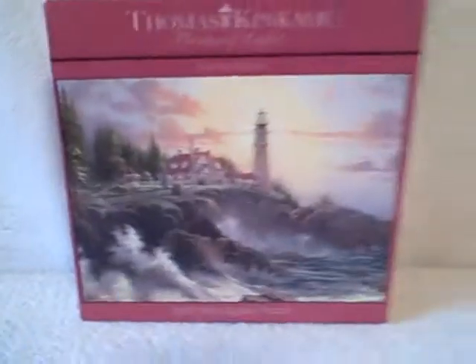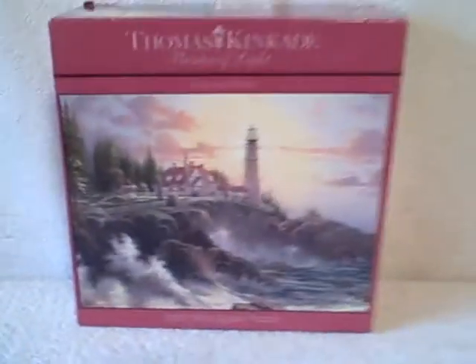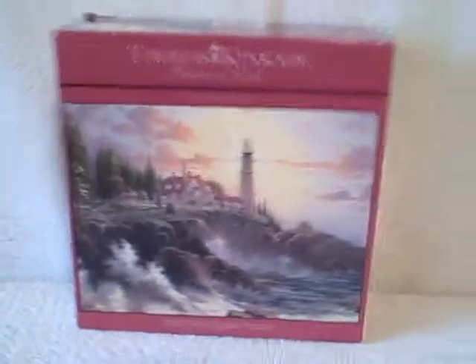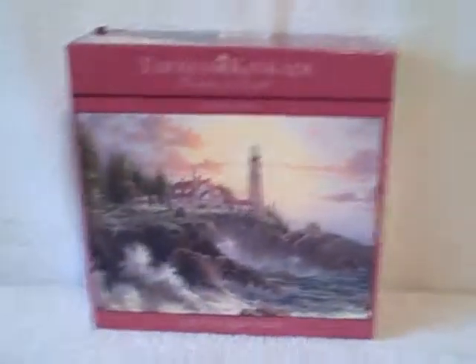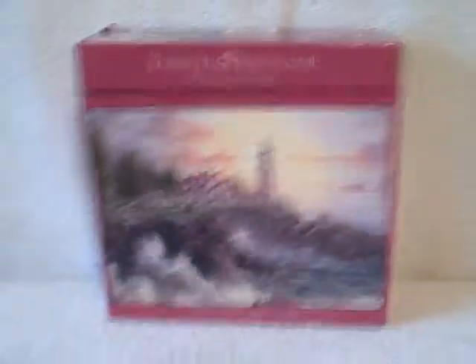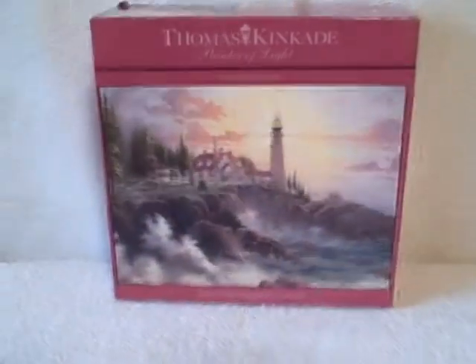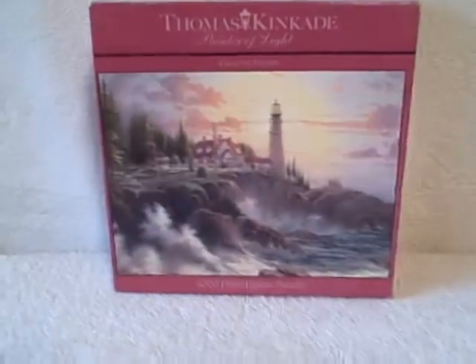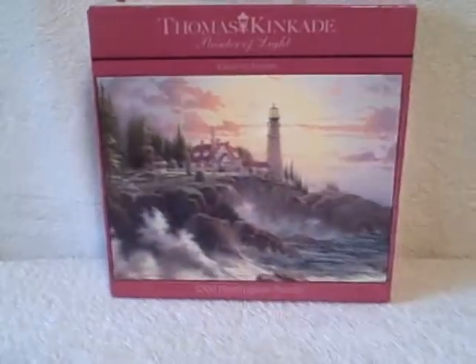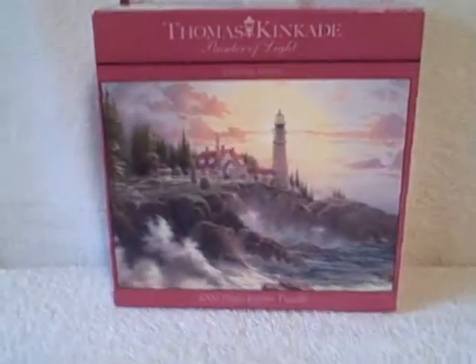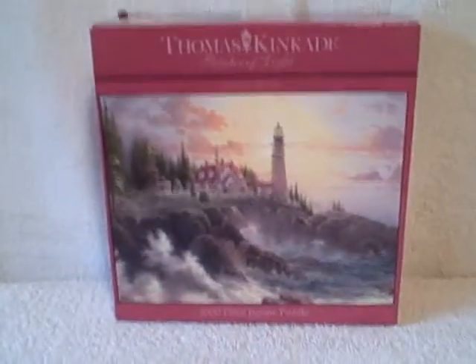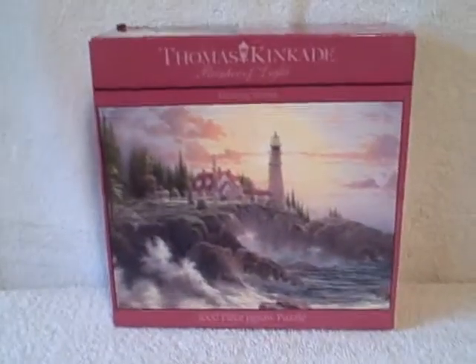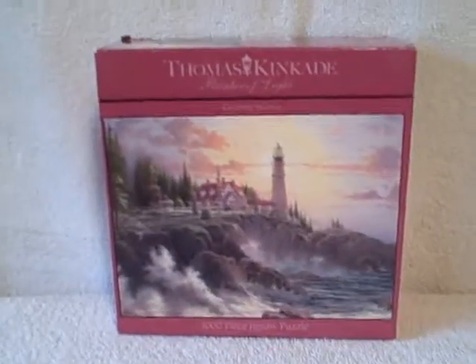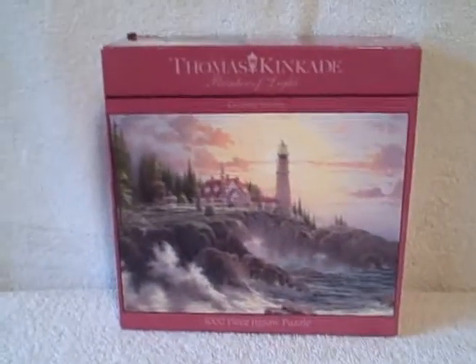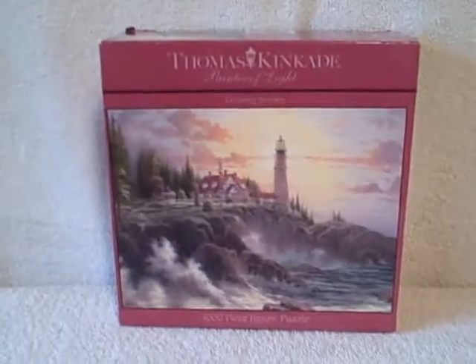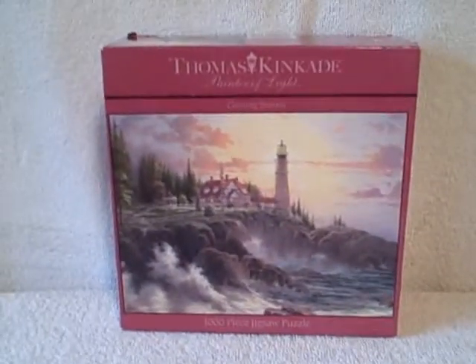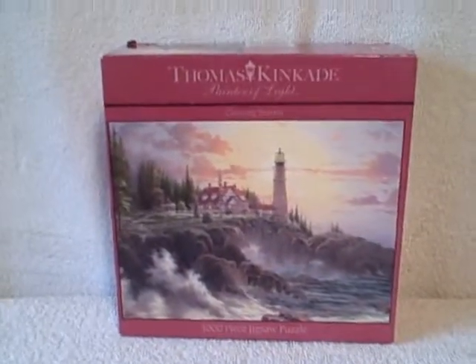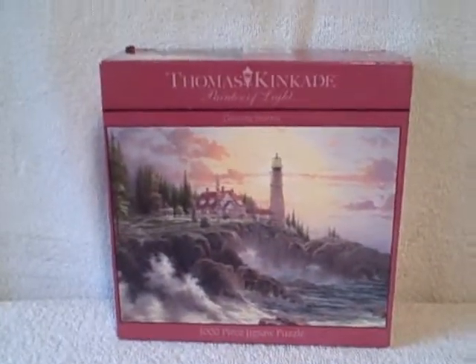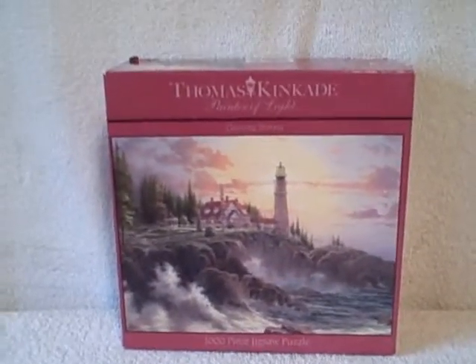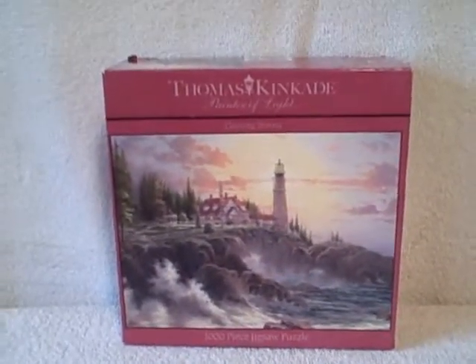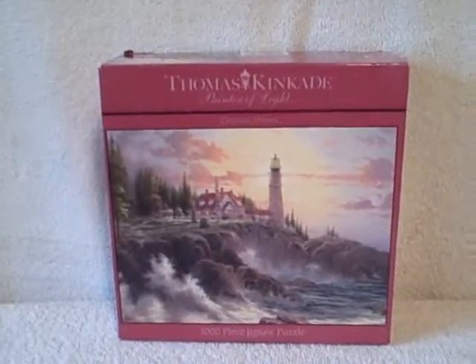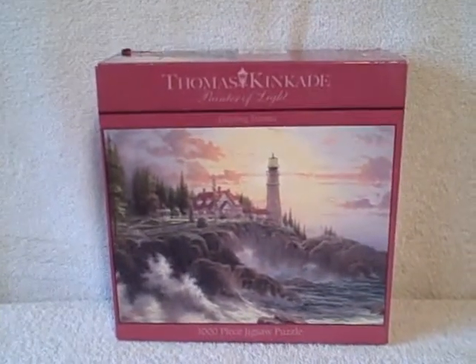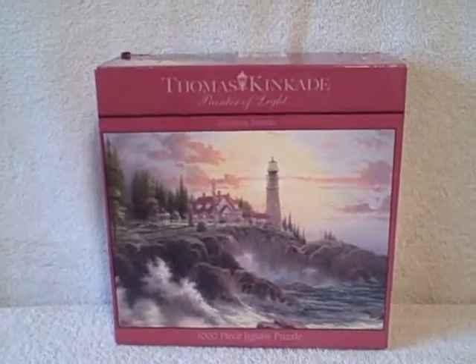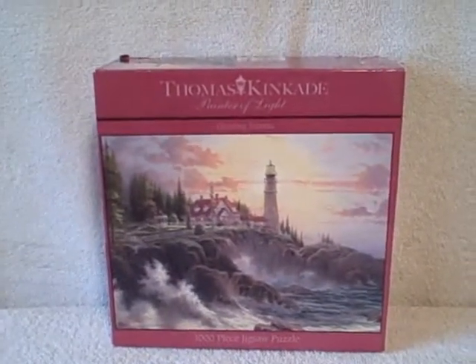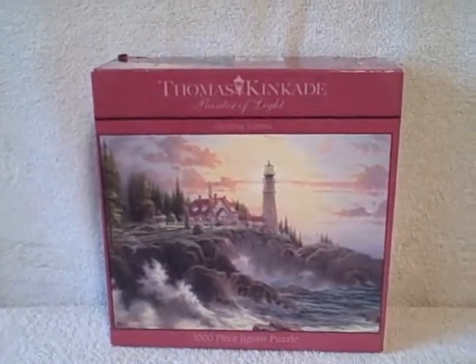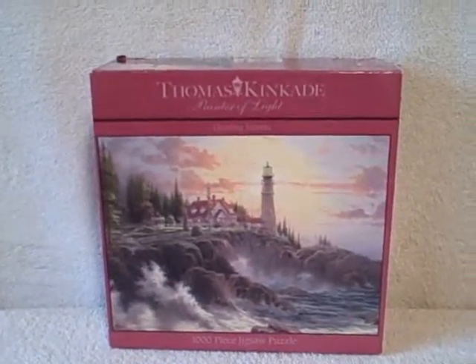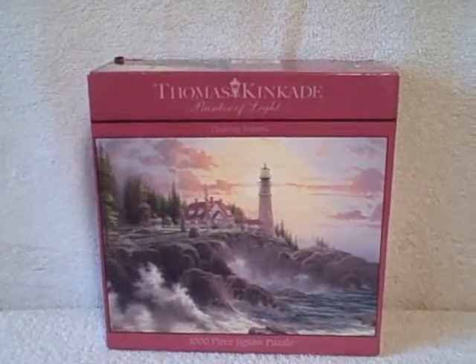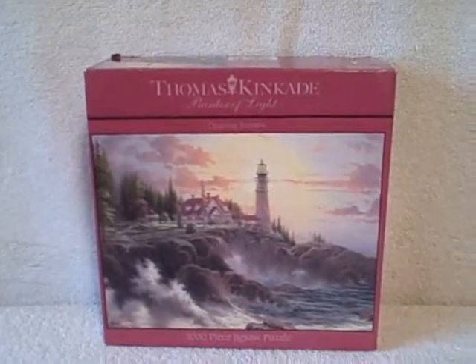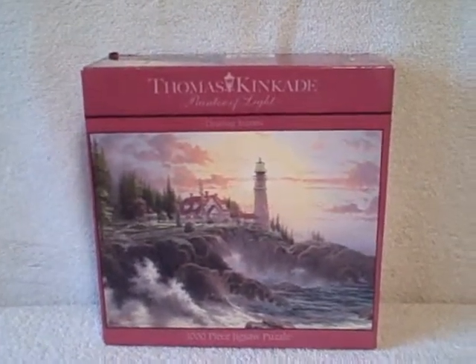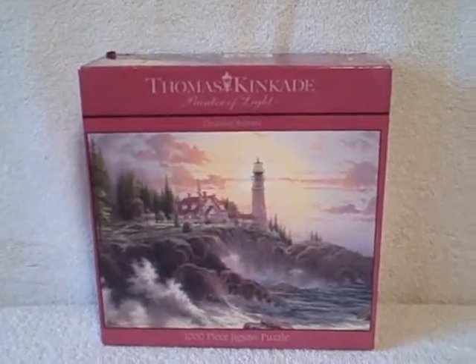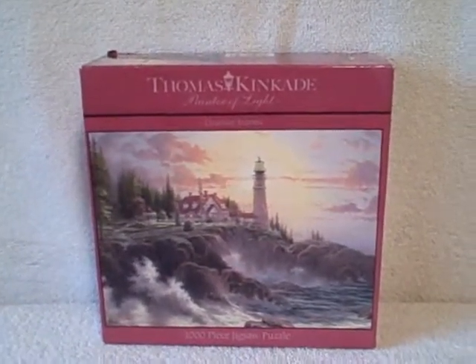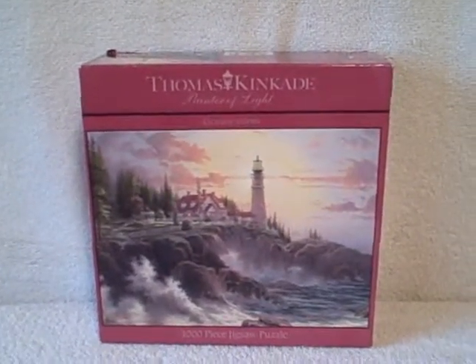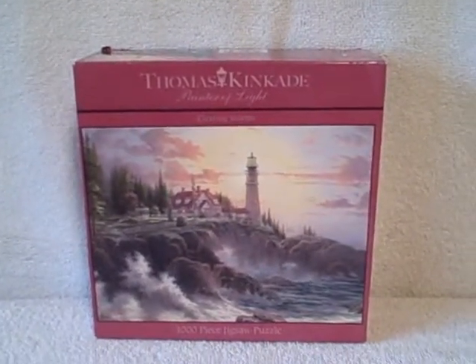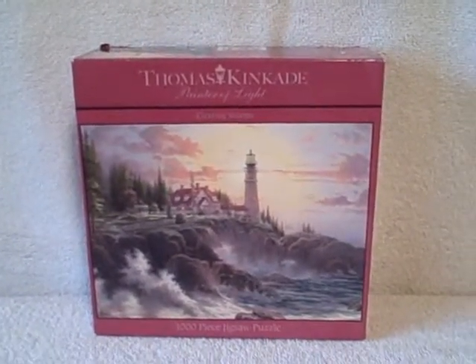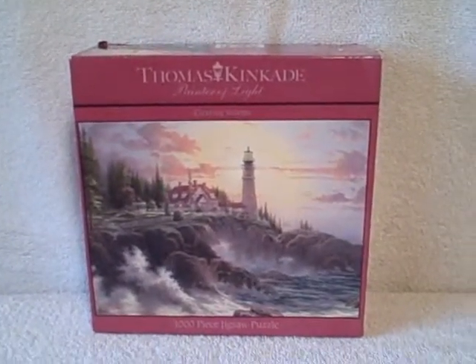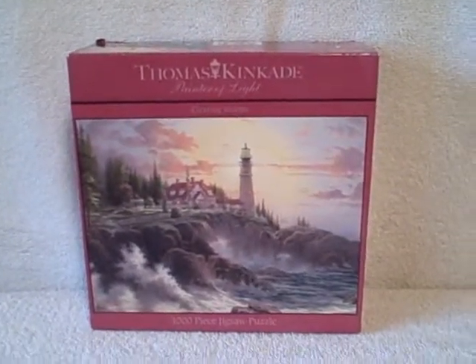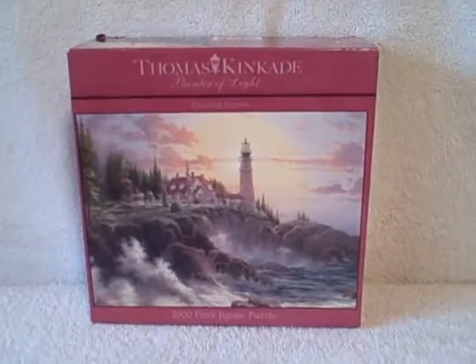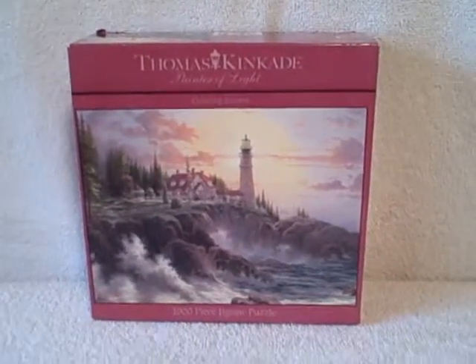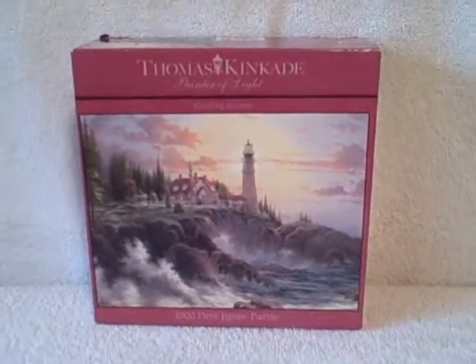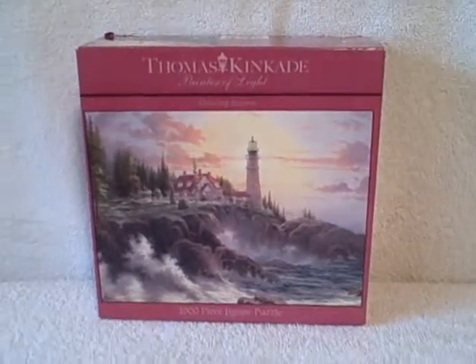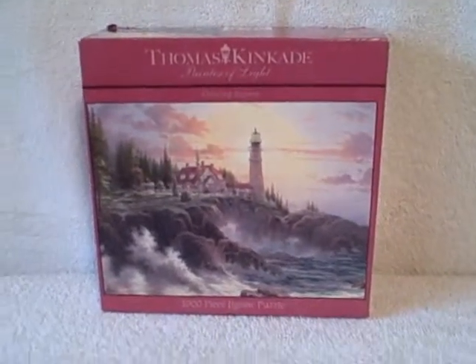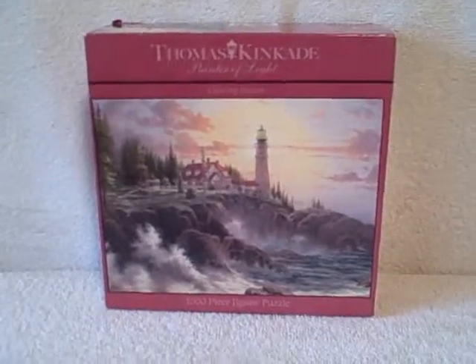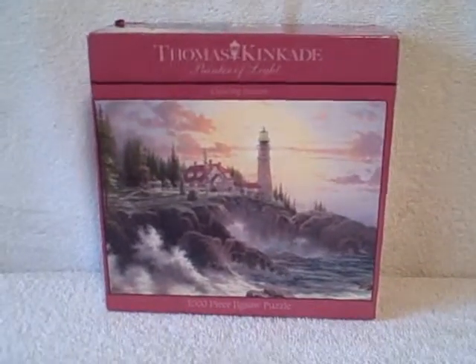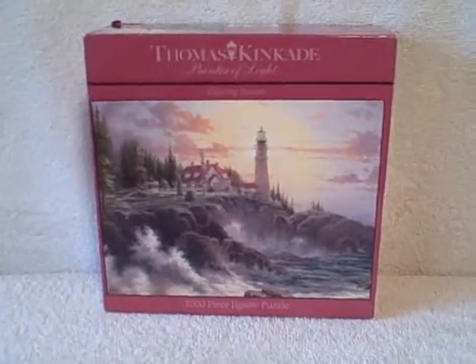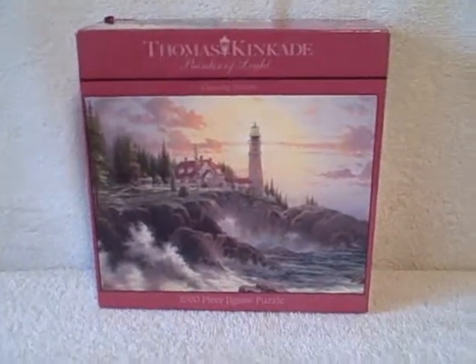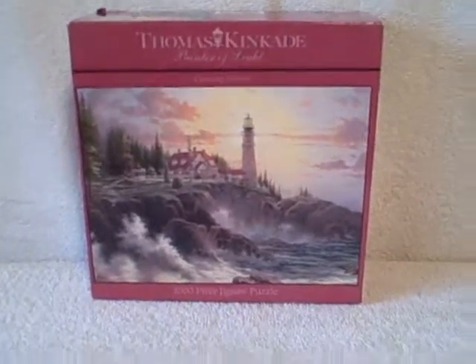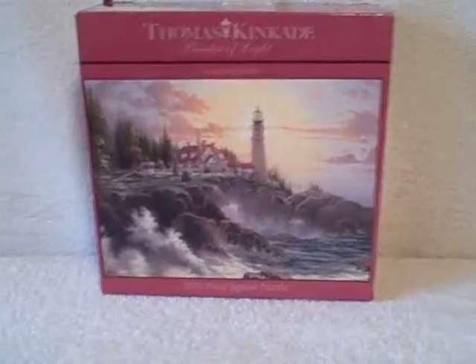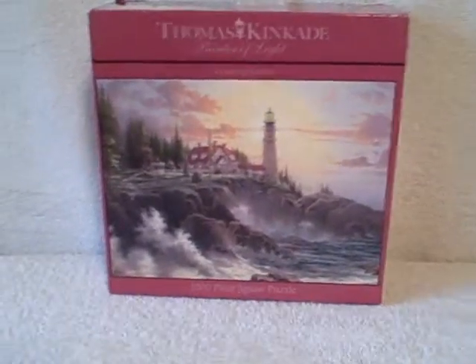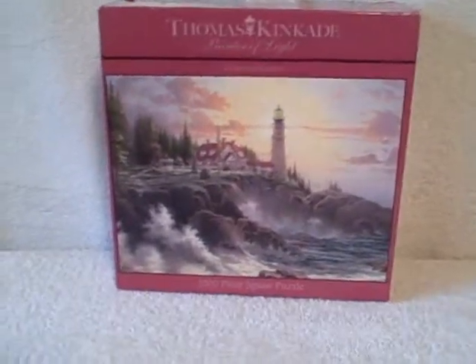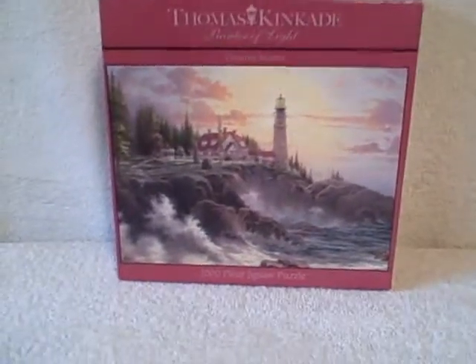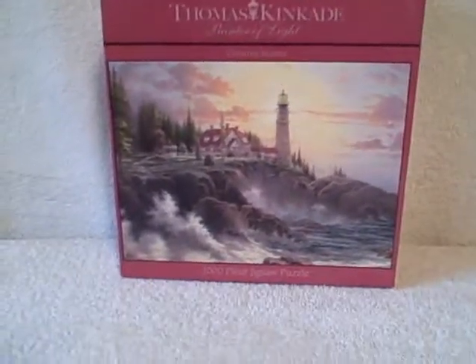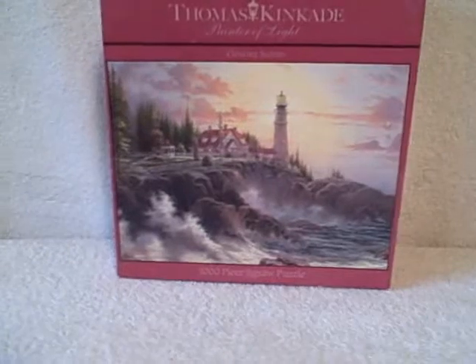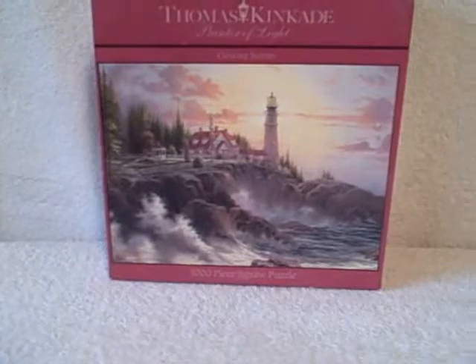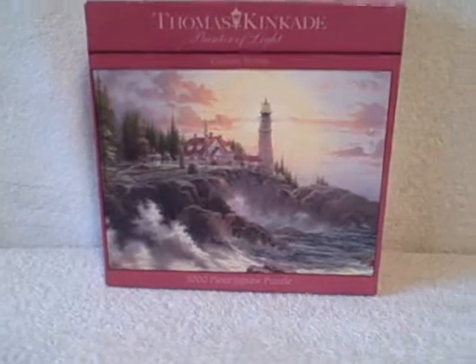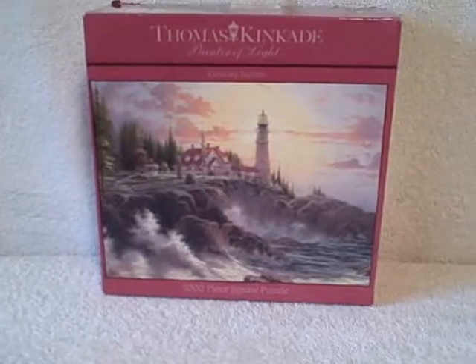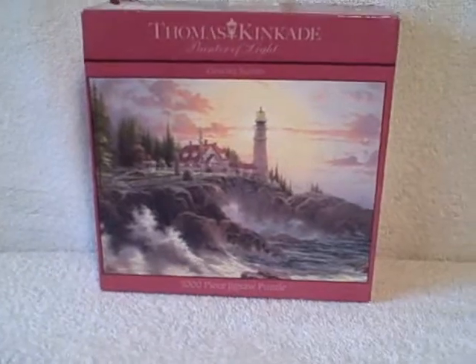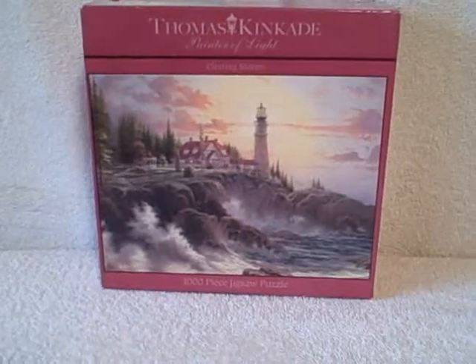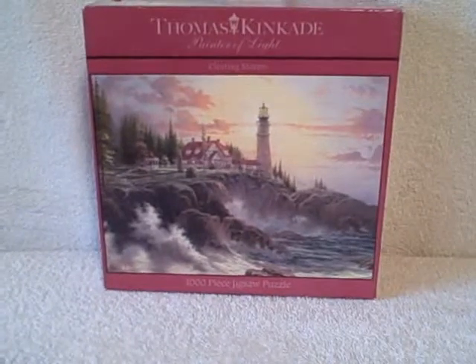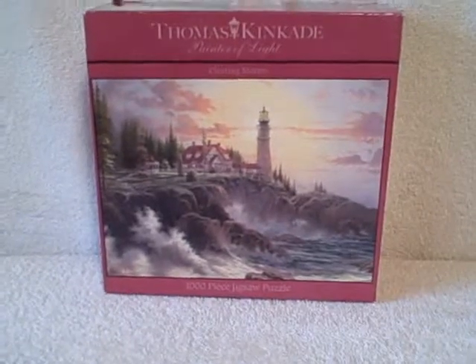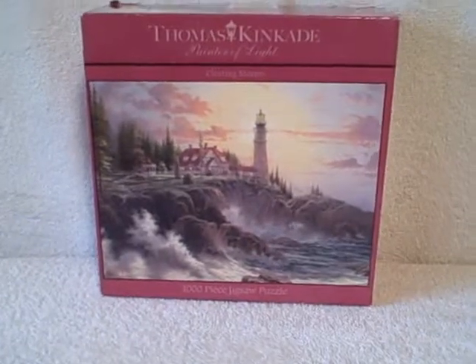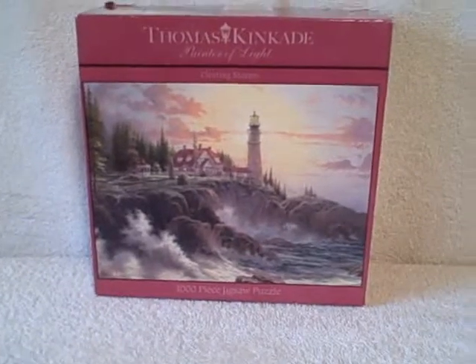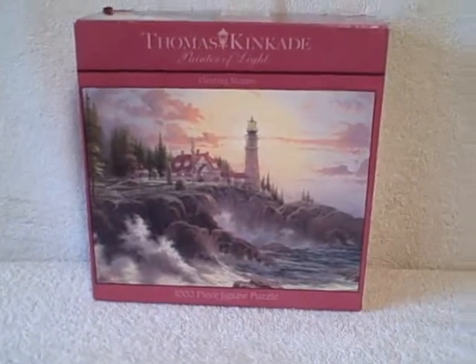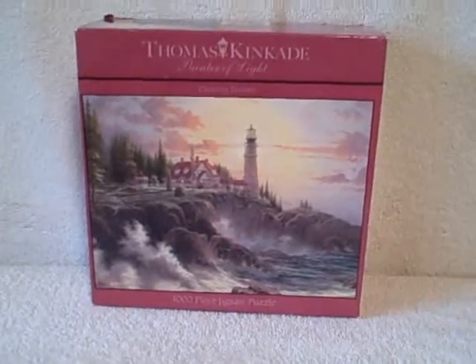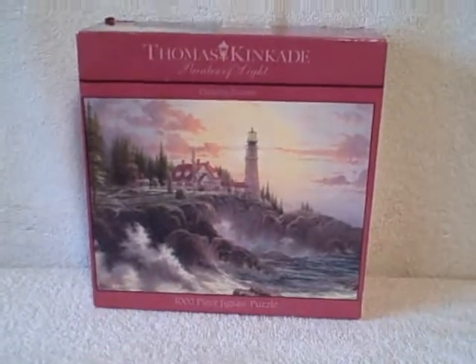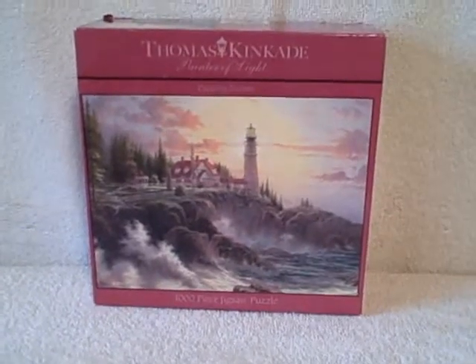Thomas Kinkade Clearing Storms. Thousand Piece Jigsaw Puzzle.